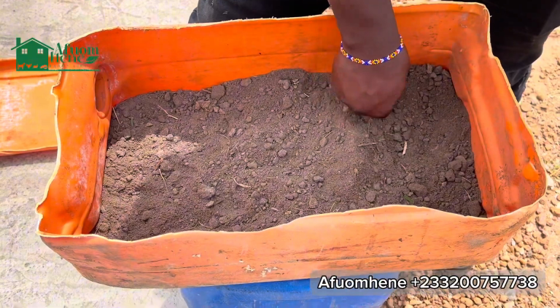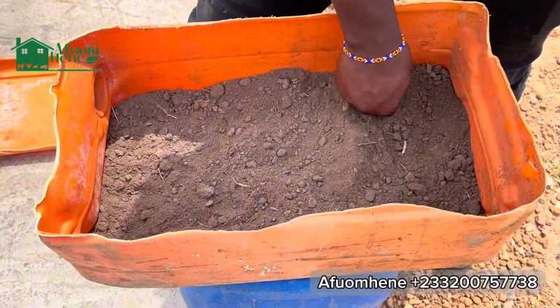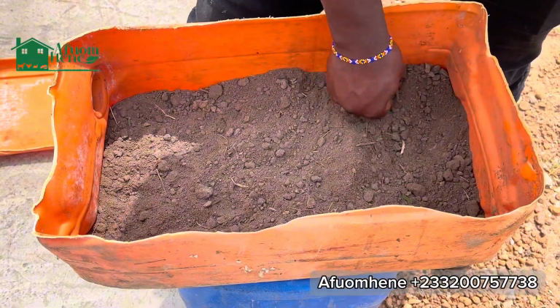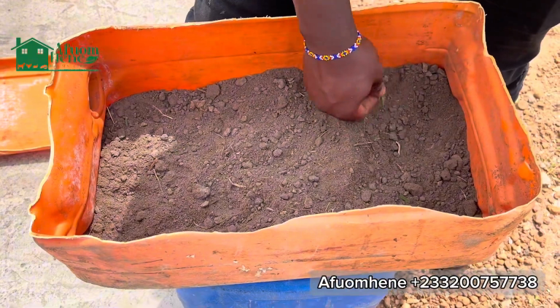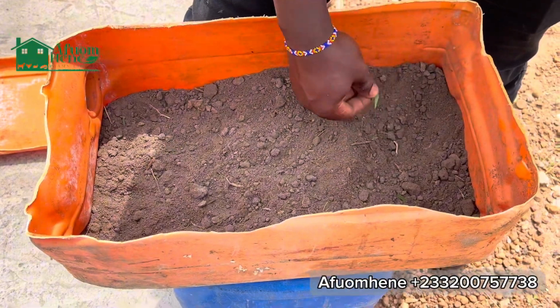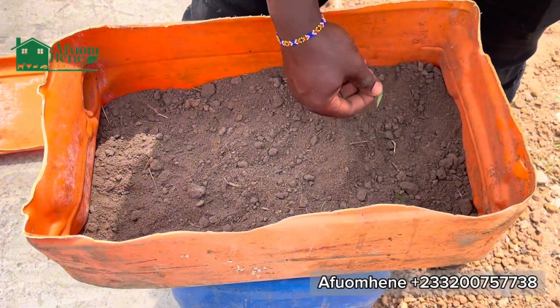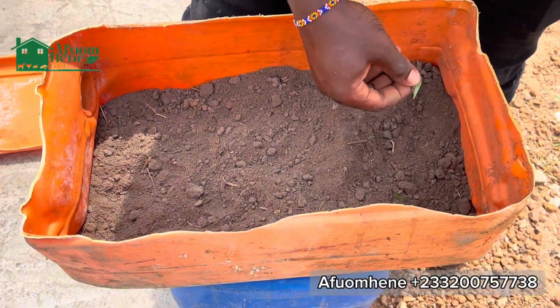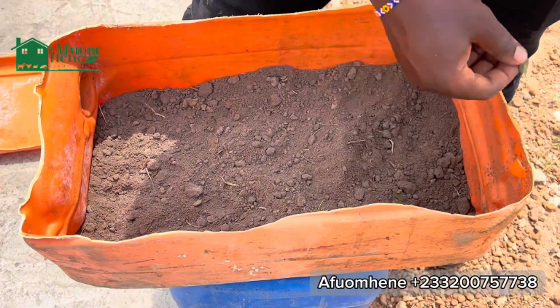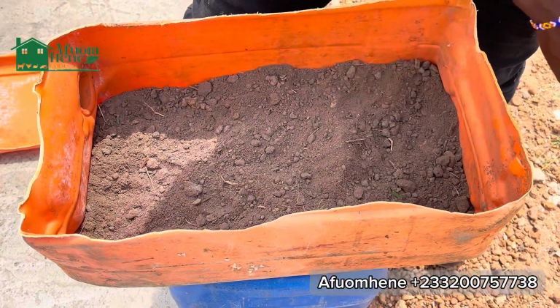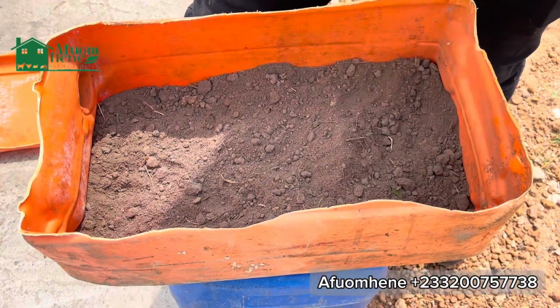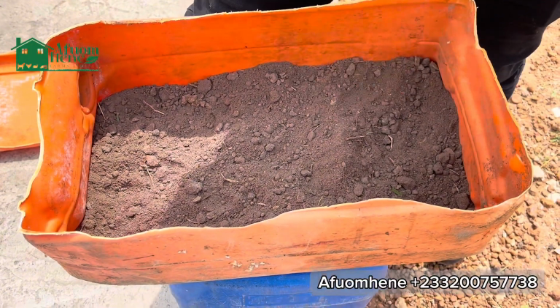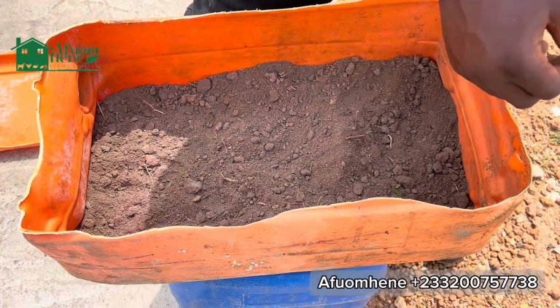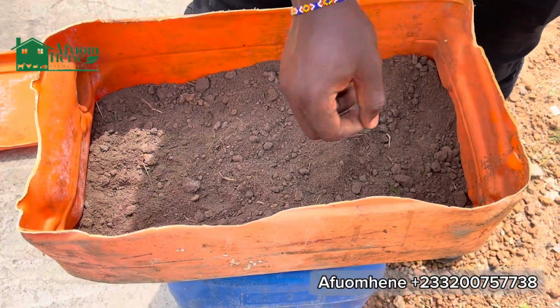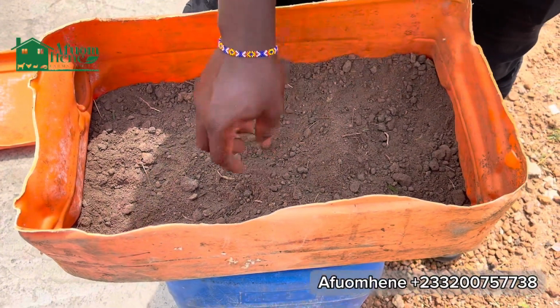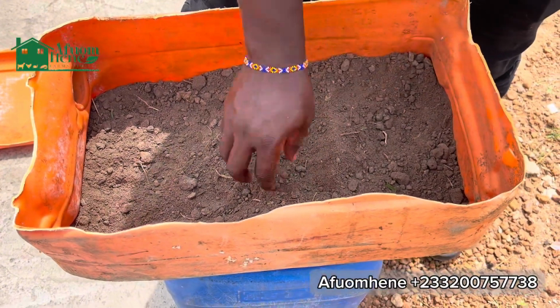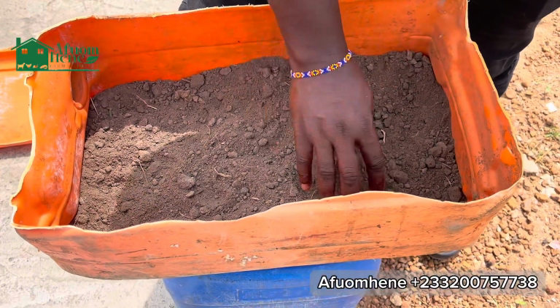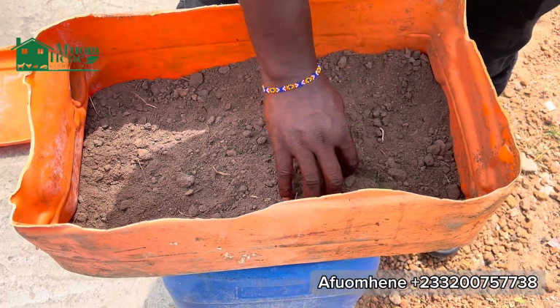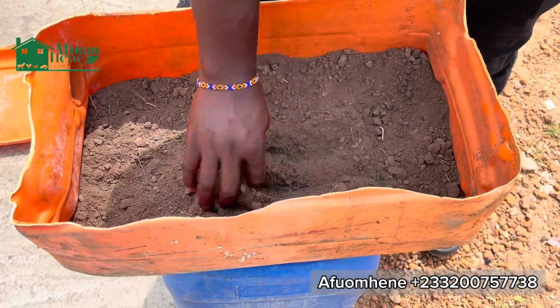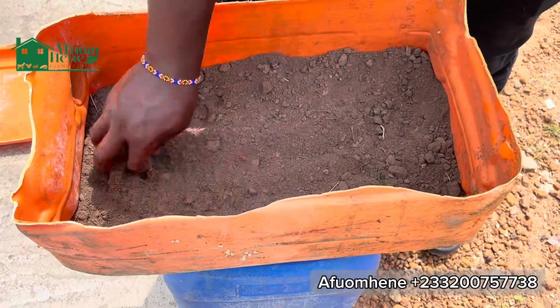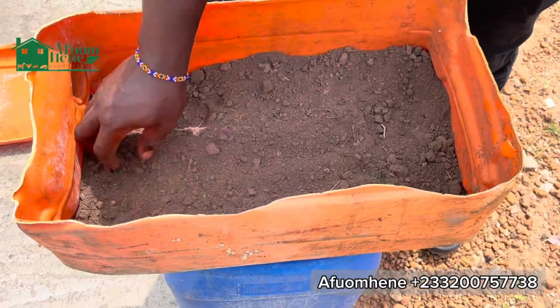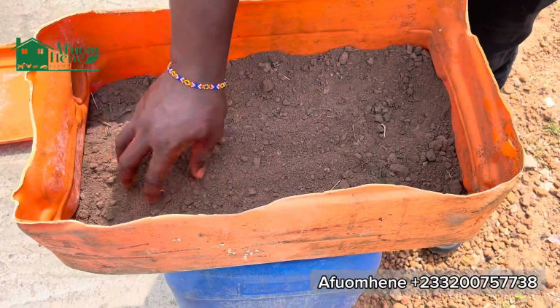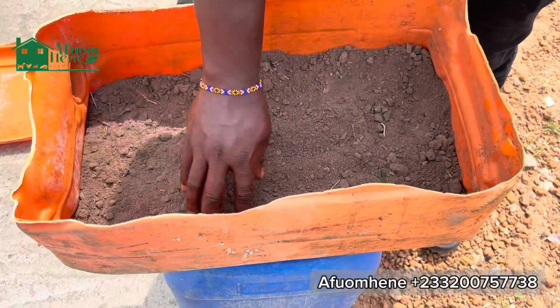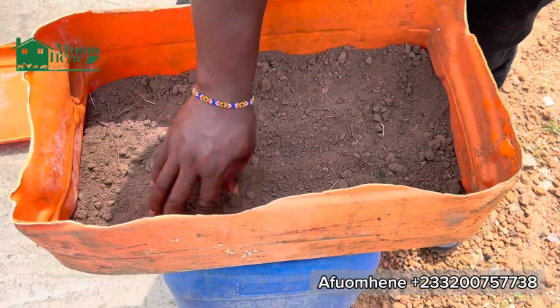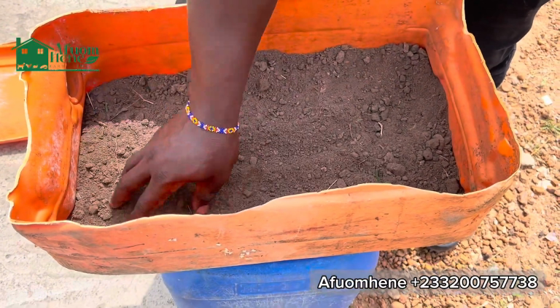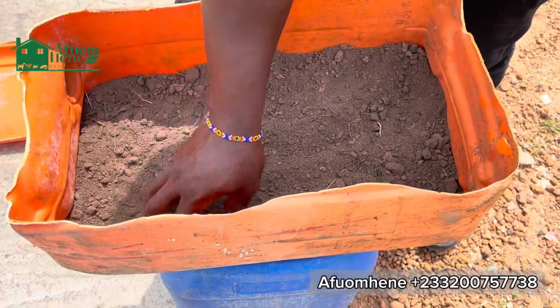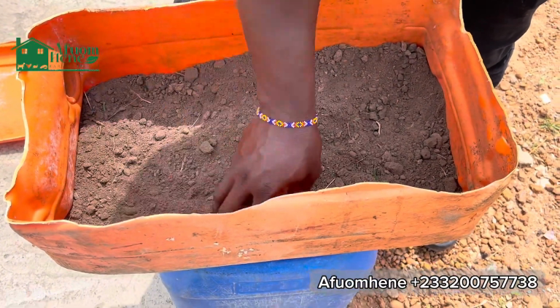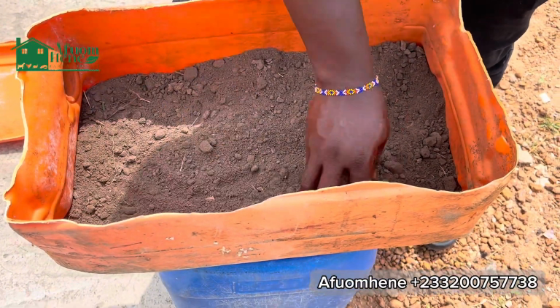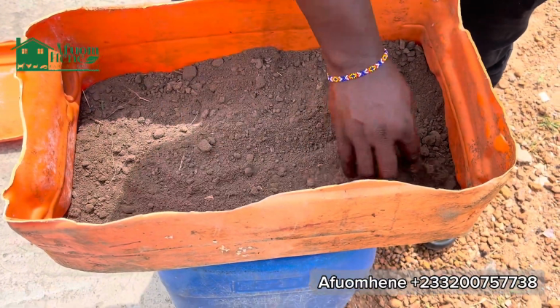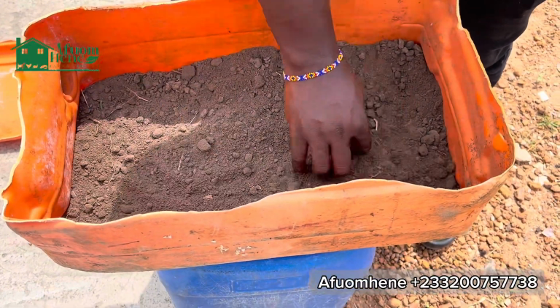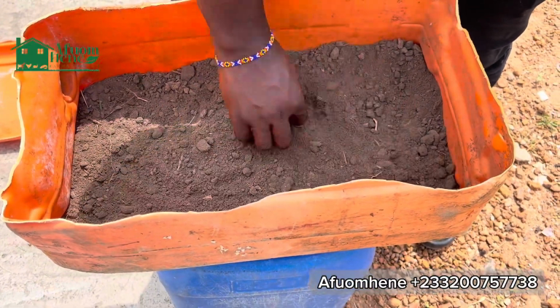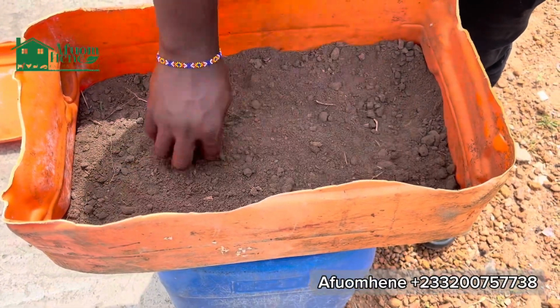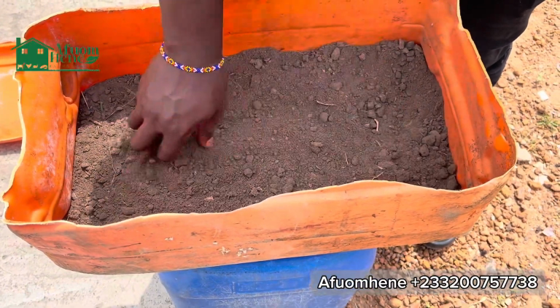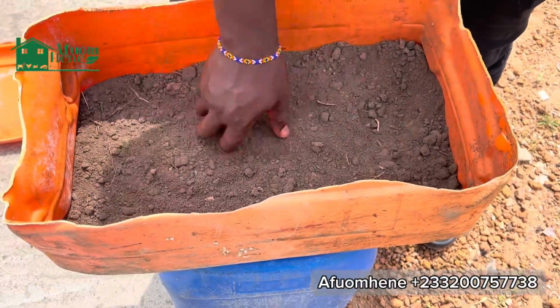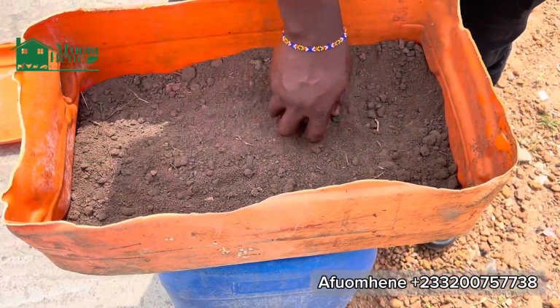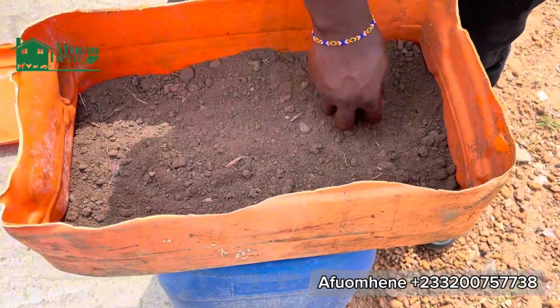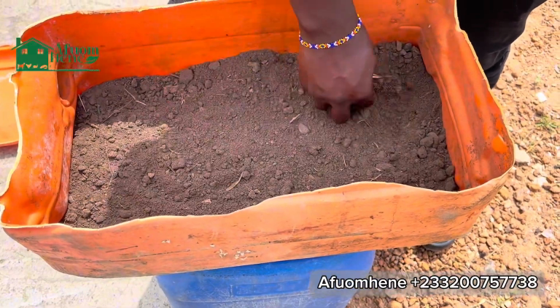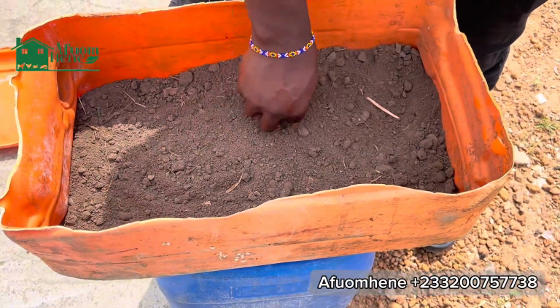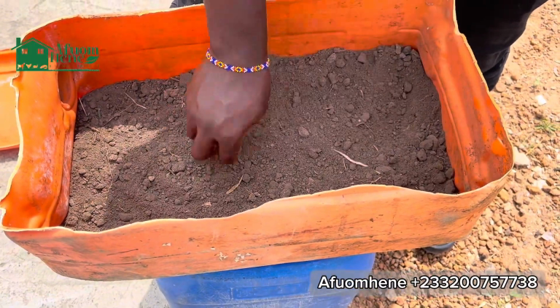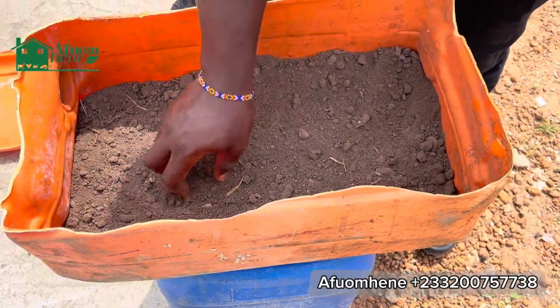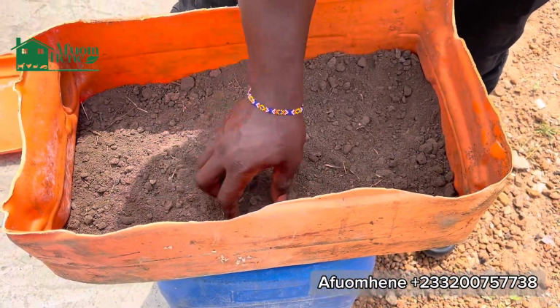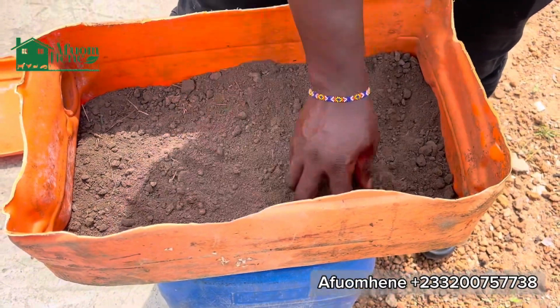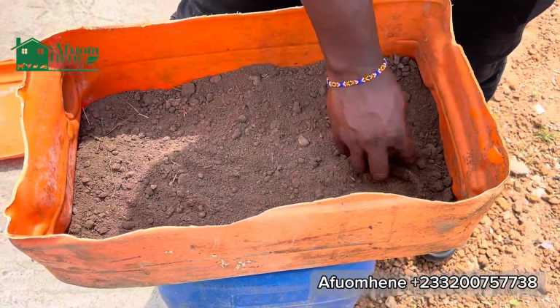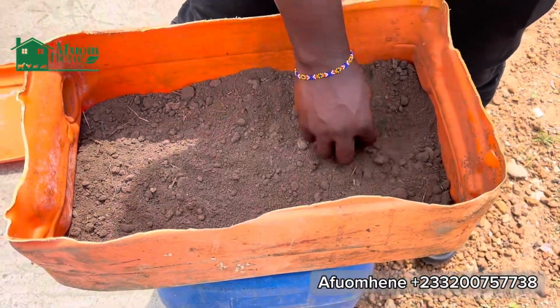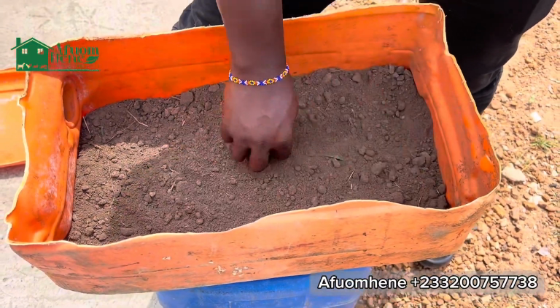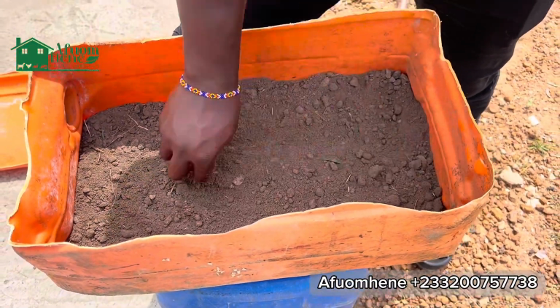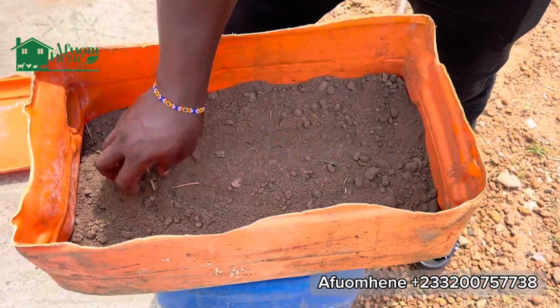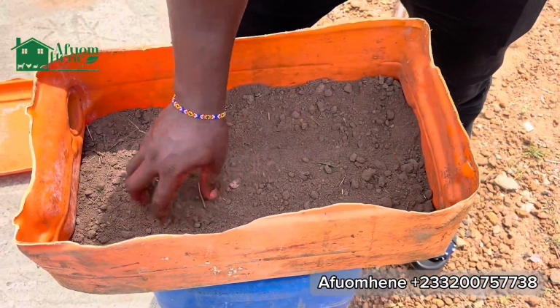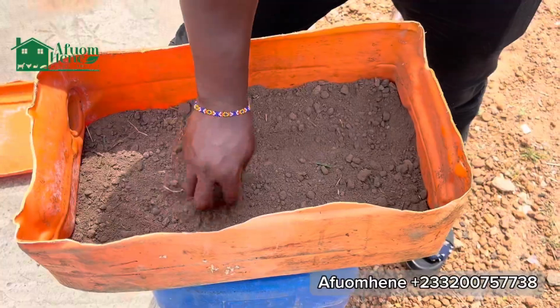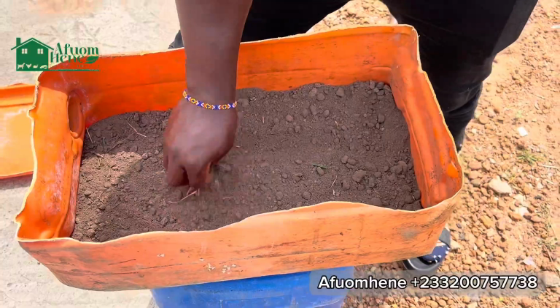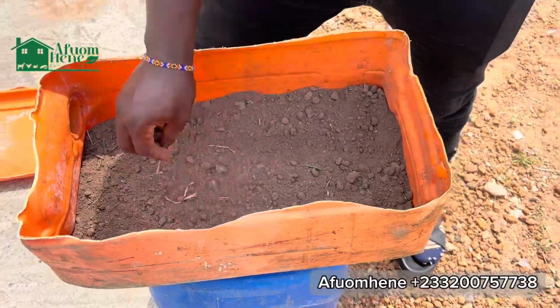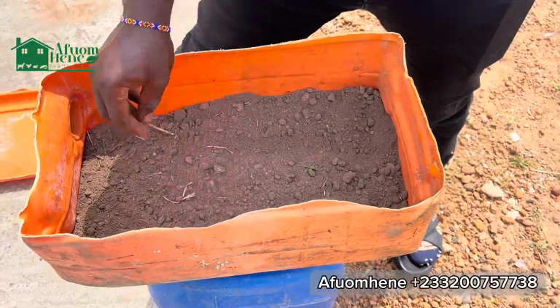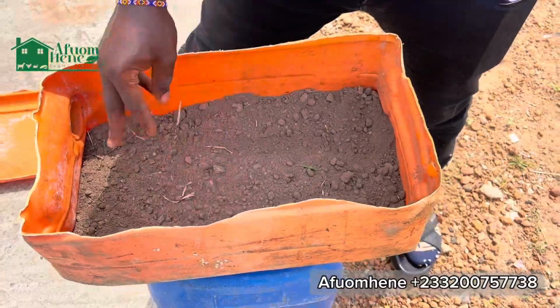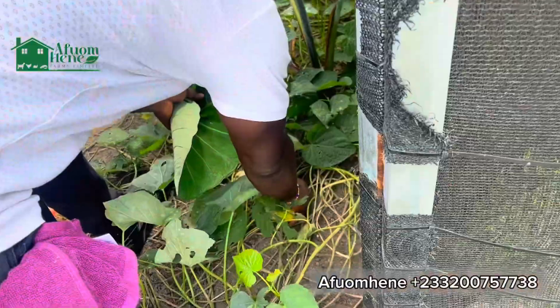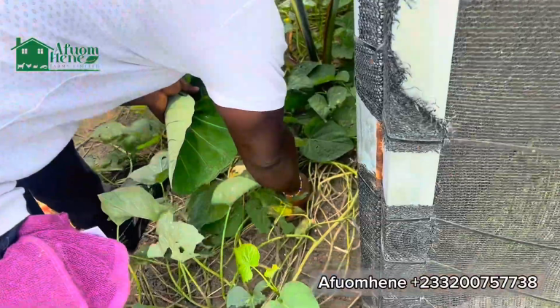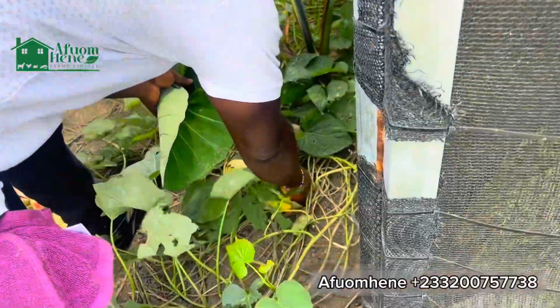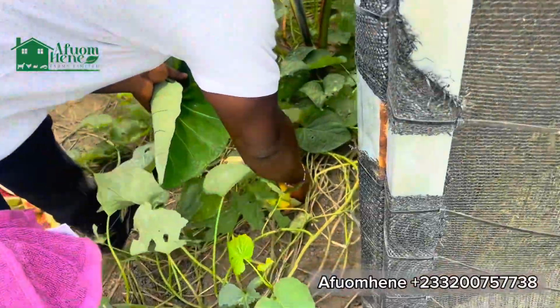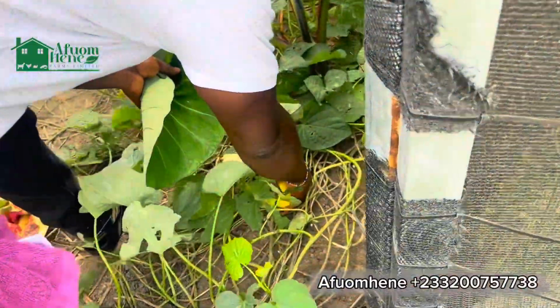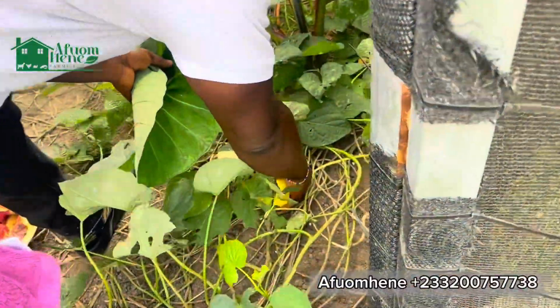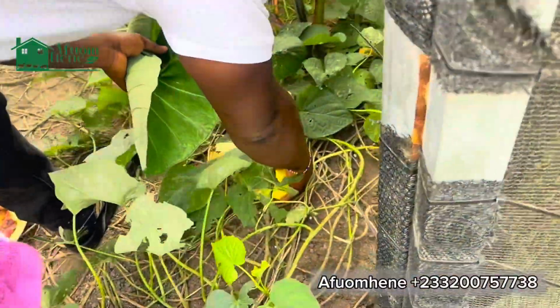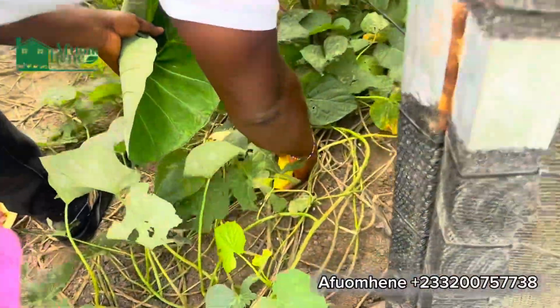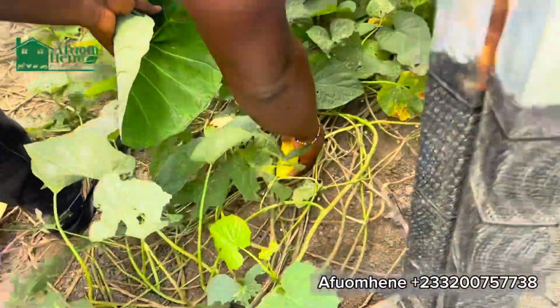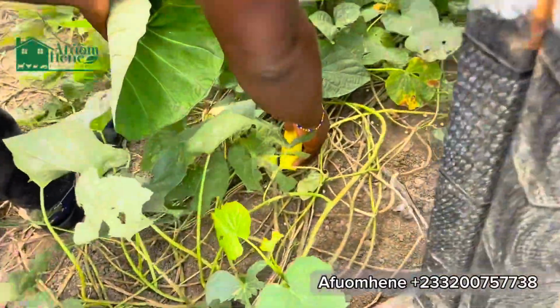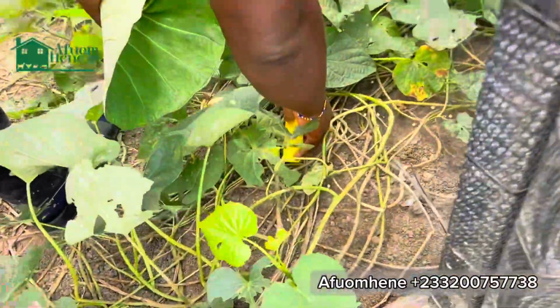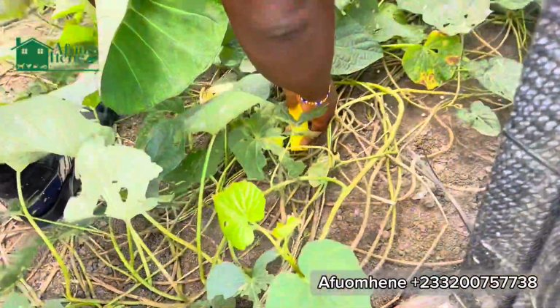First of all, you have to get some black soil and make sure it is soft, uniform, and fine.